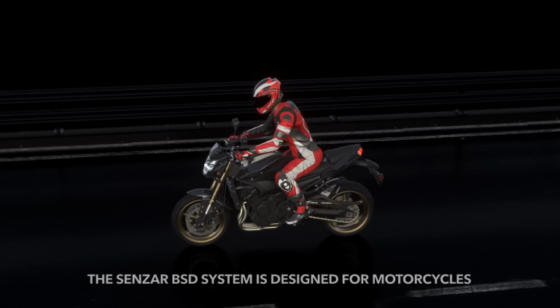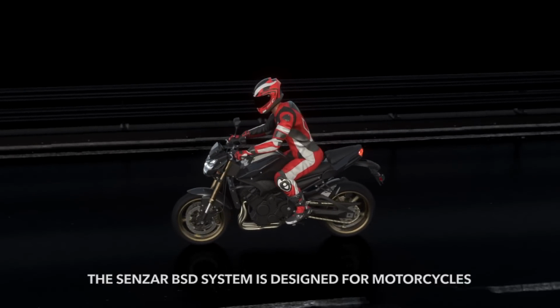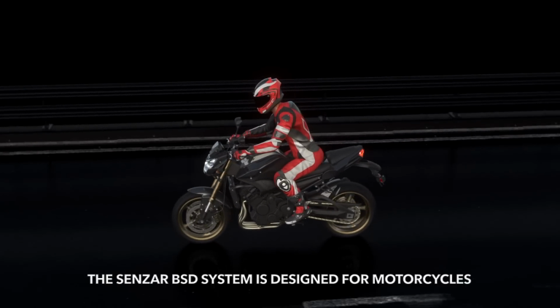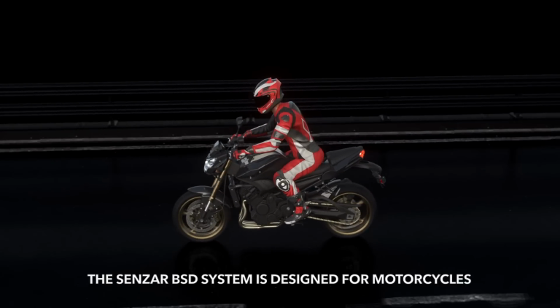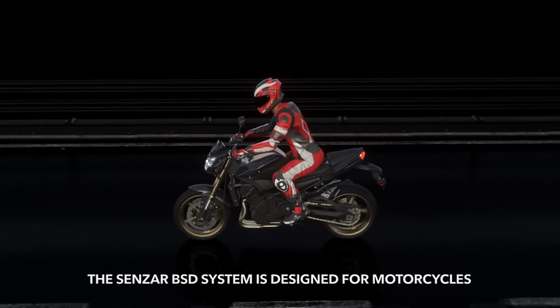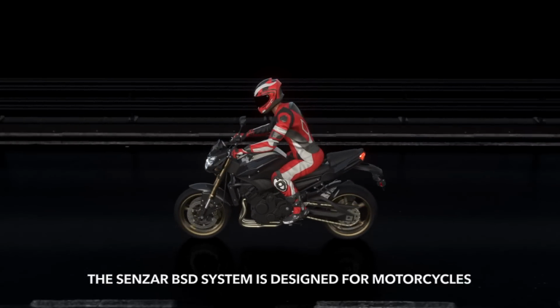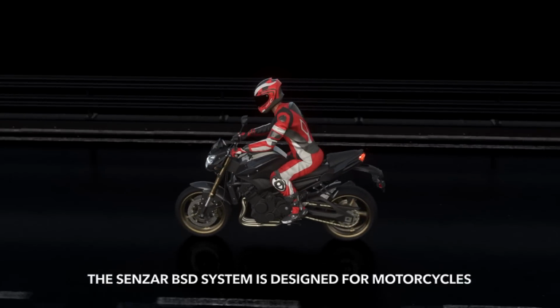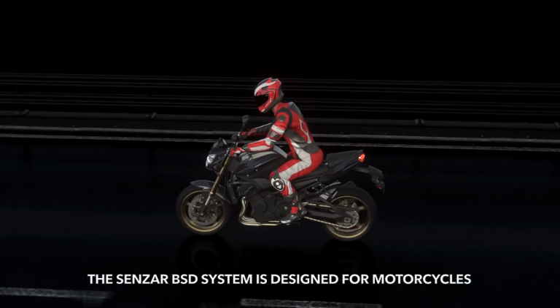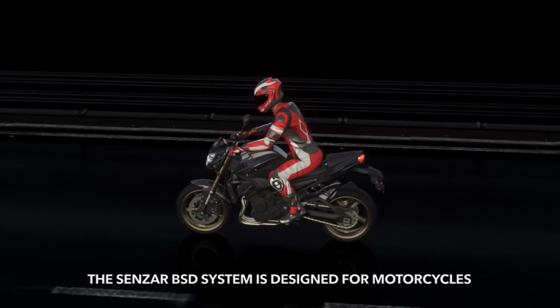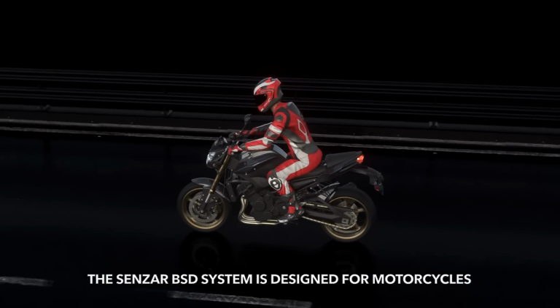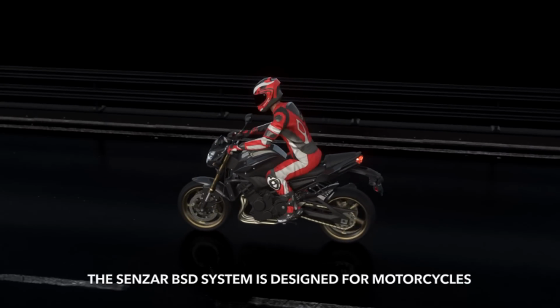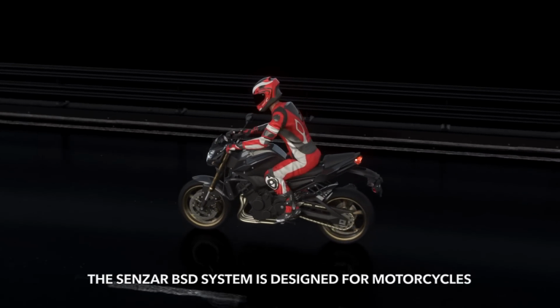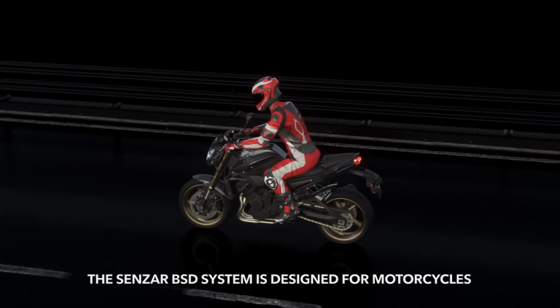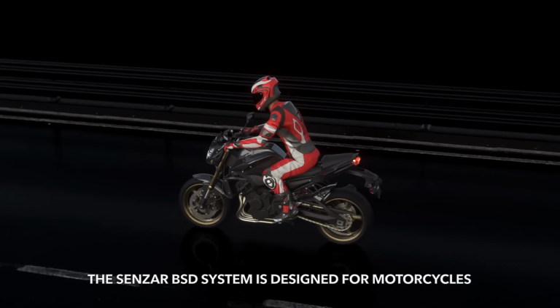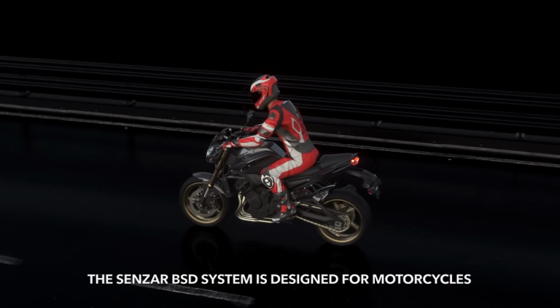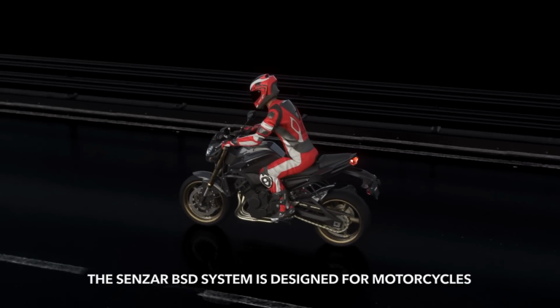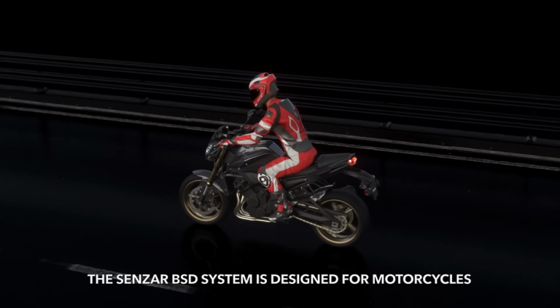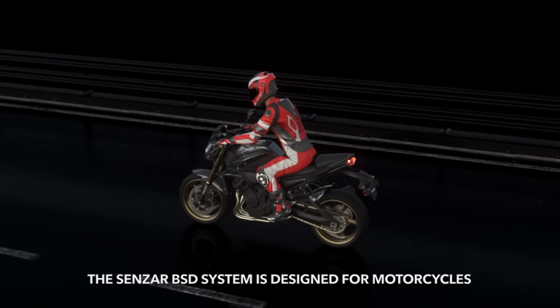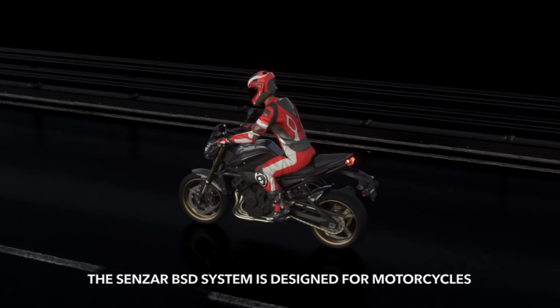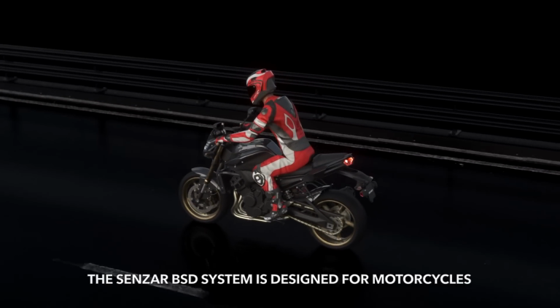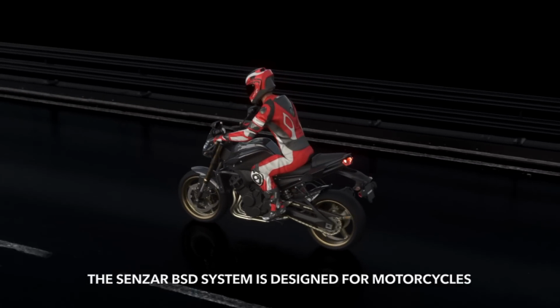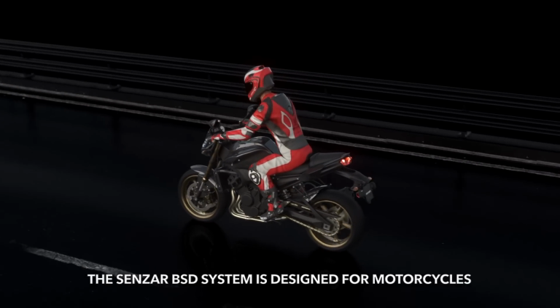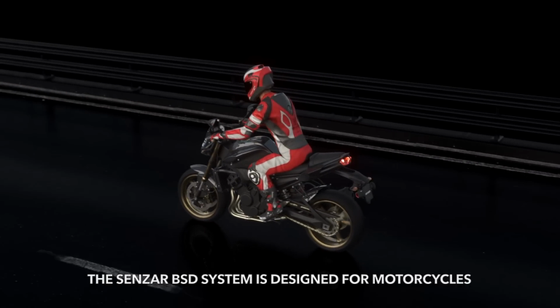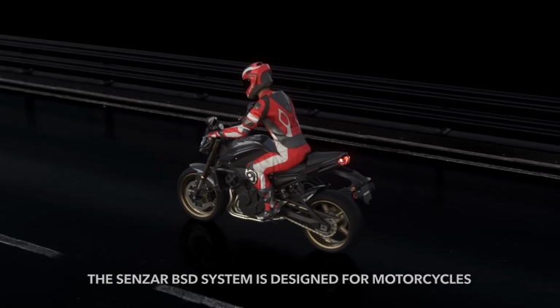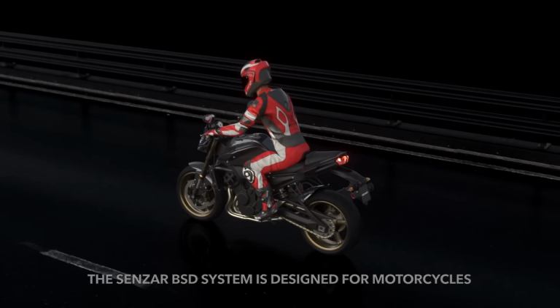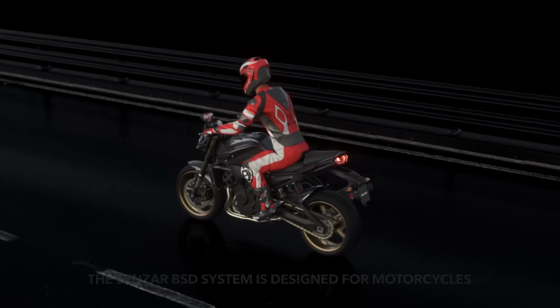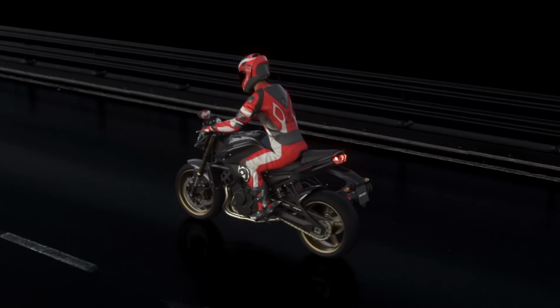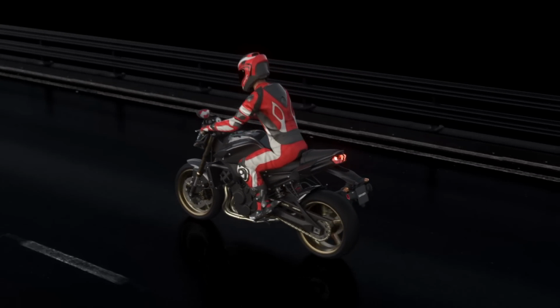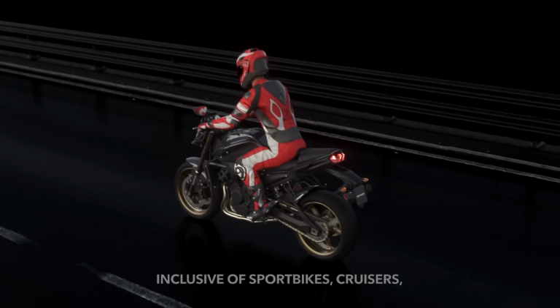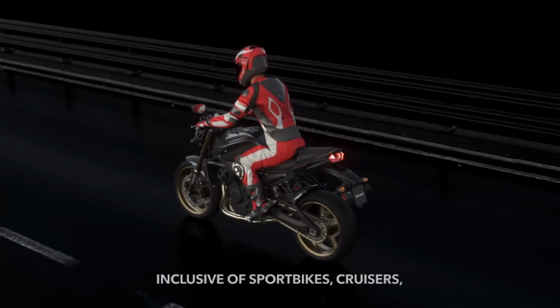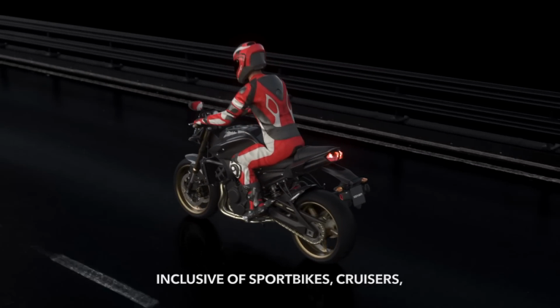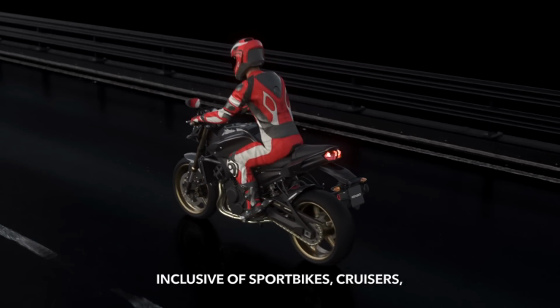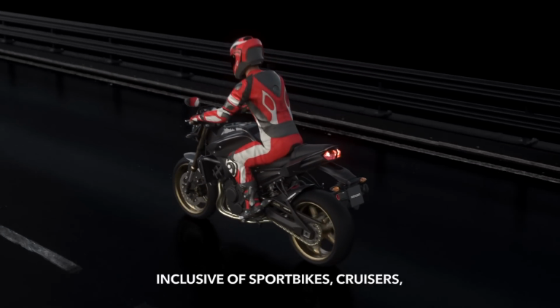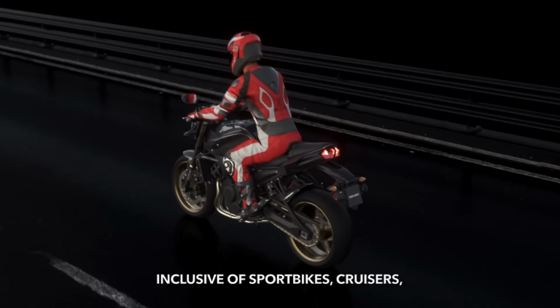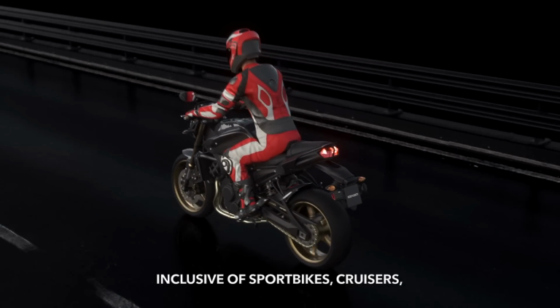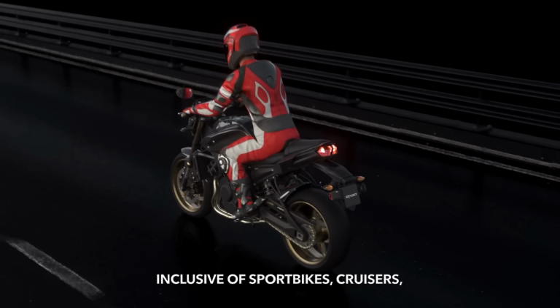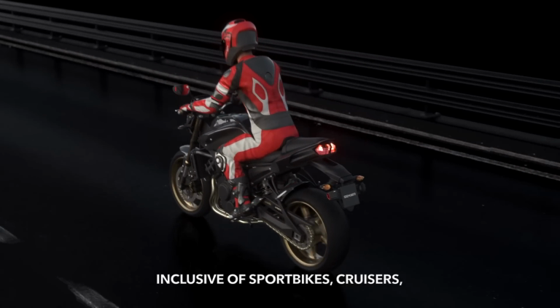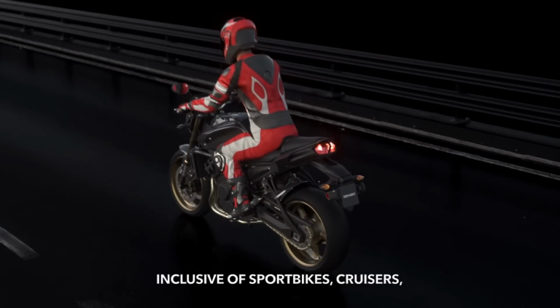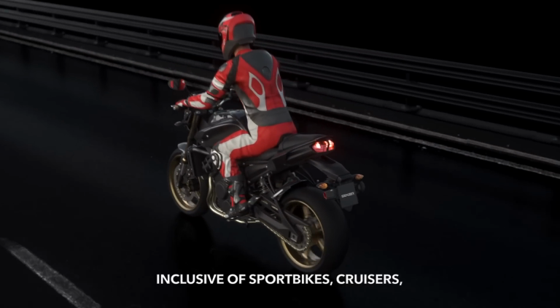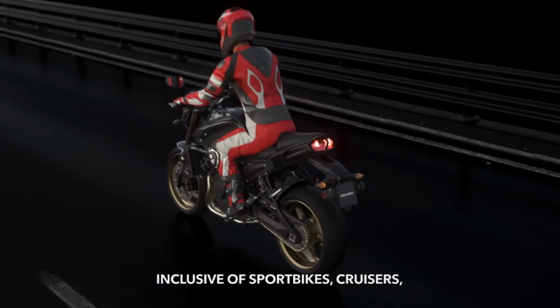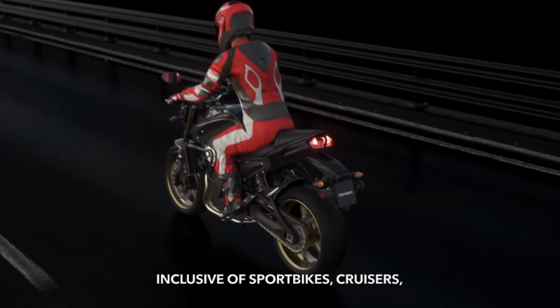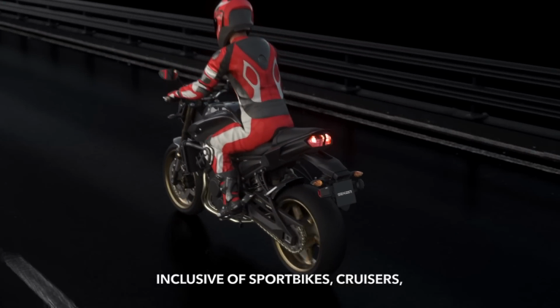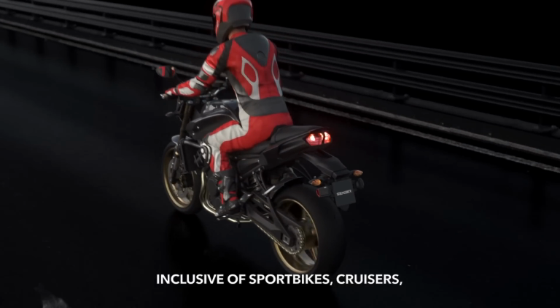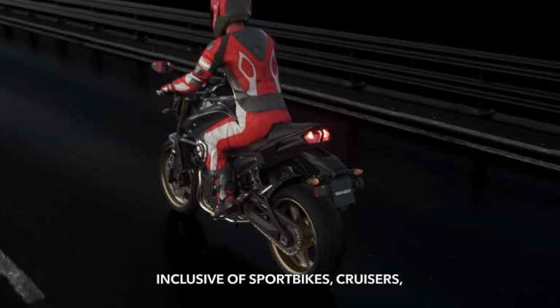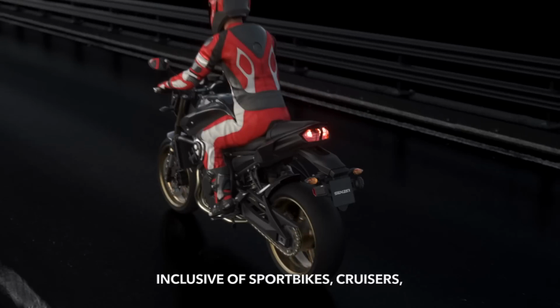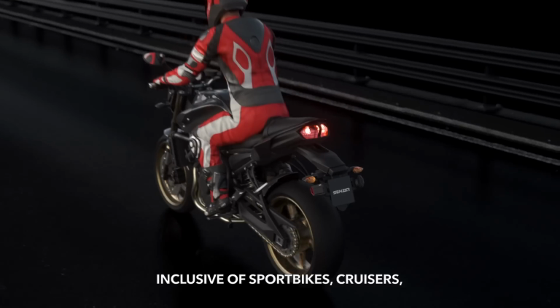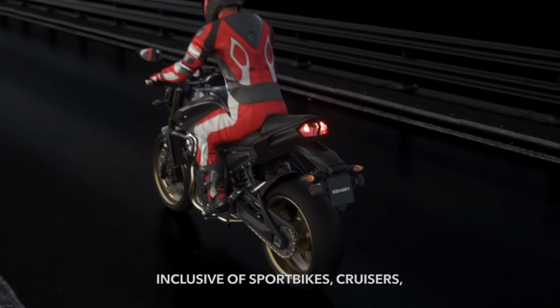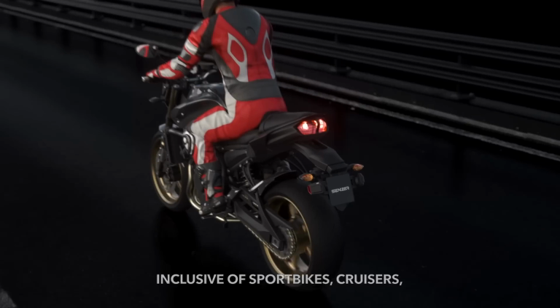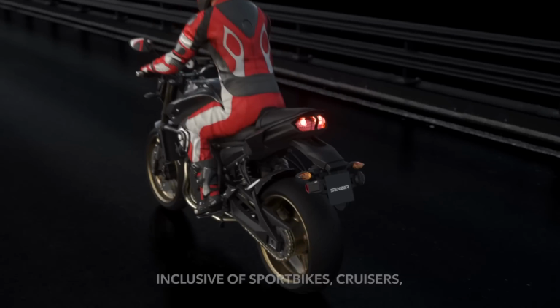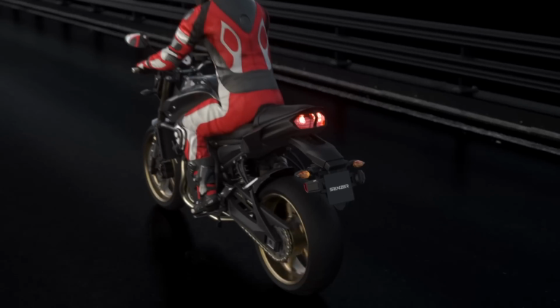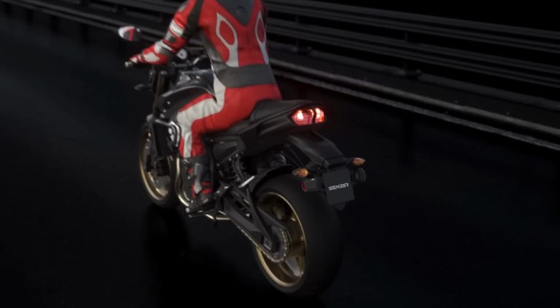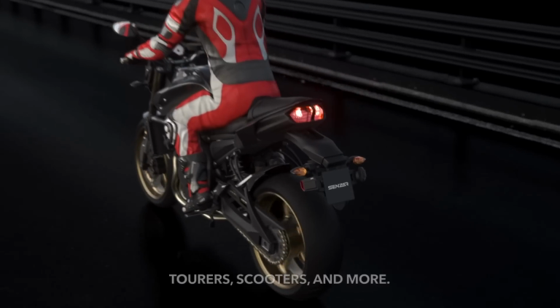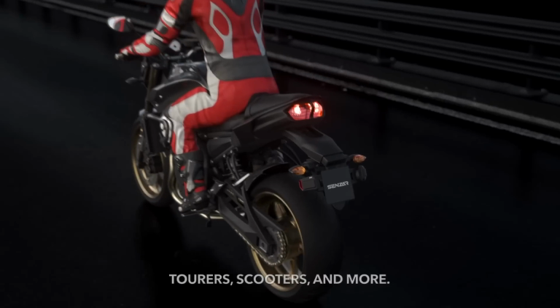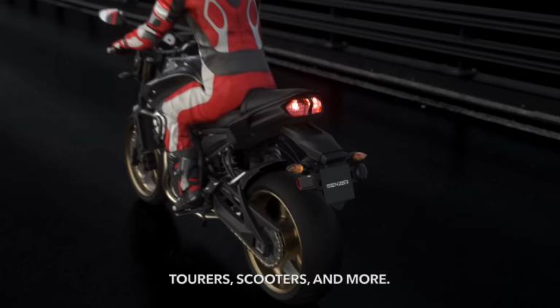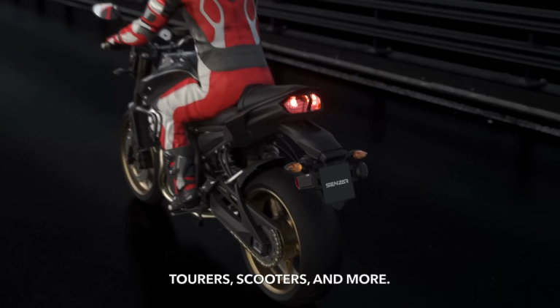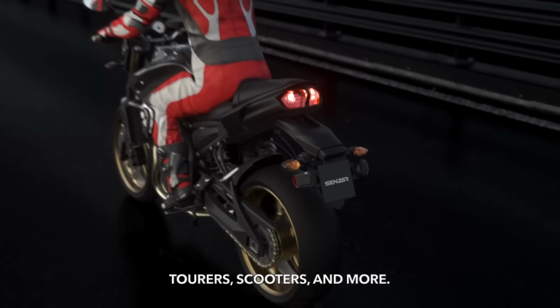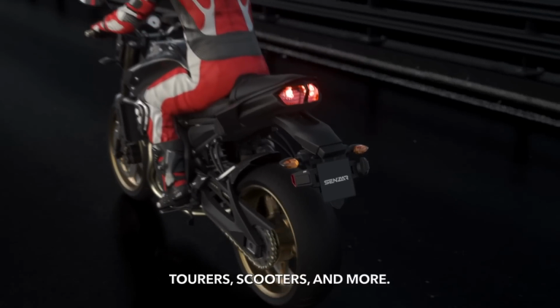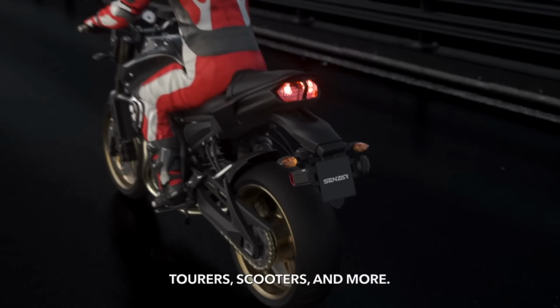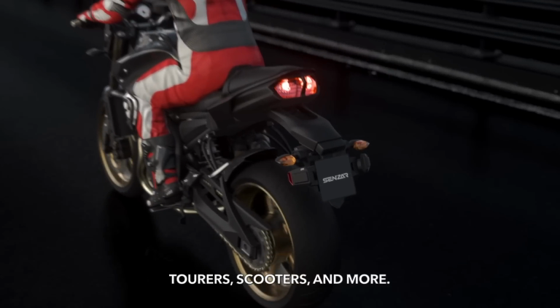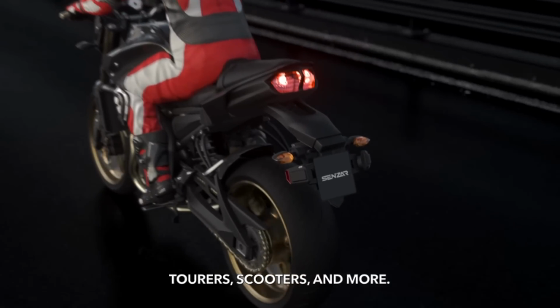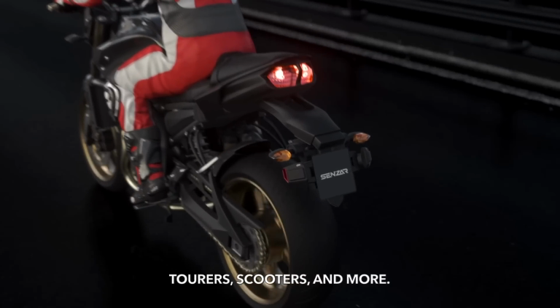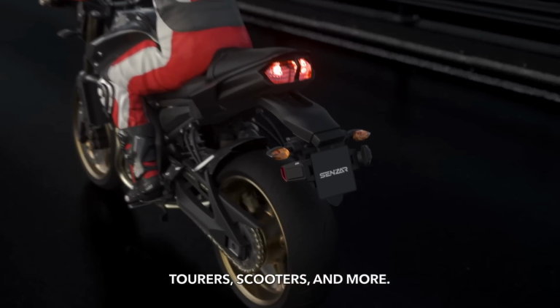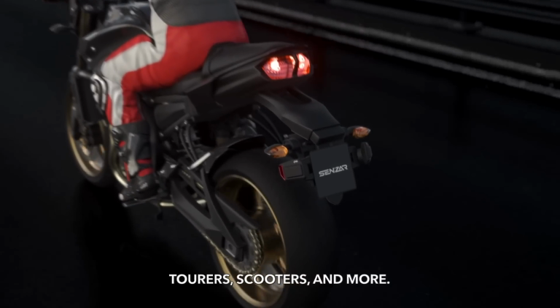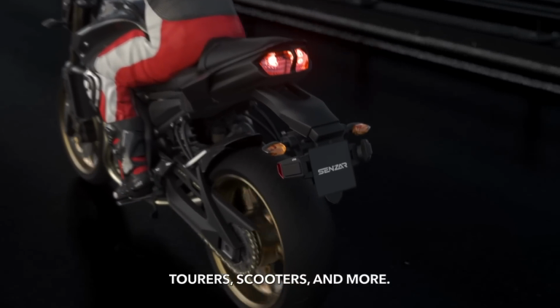The Senzar BSD system is designed for motorcycles, inclusive of sports bikes, cruisers, tourers, scooters and more.